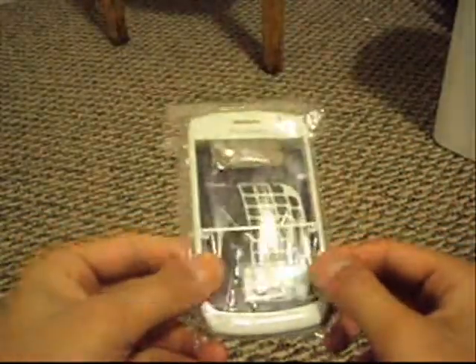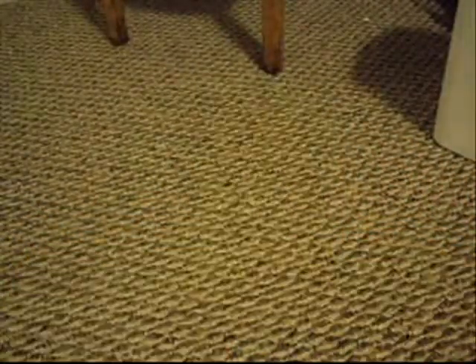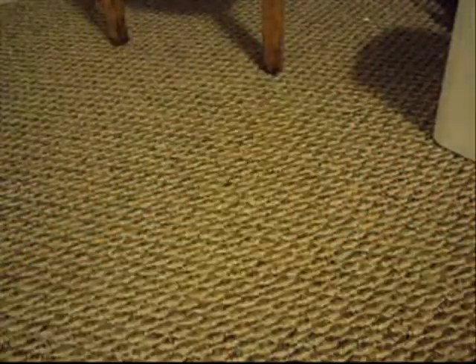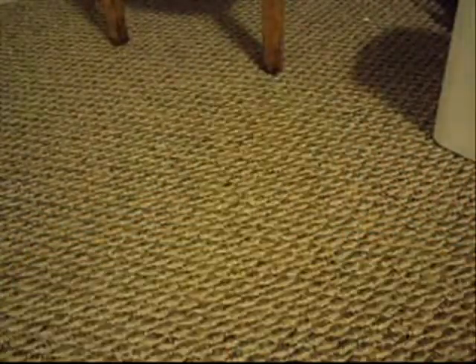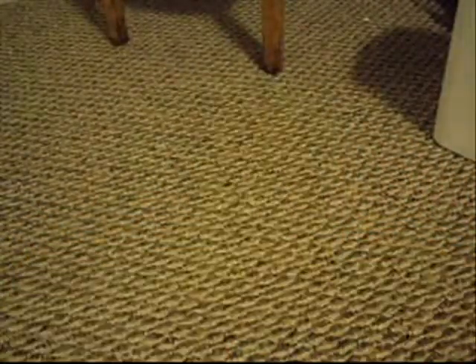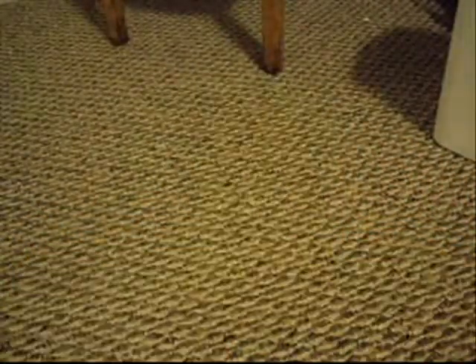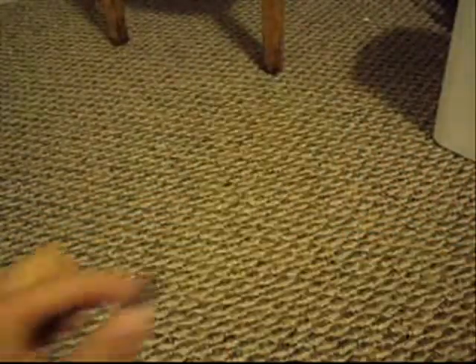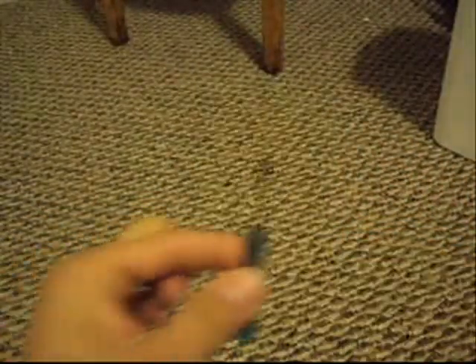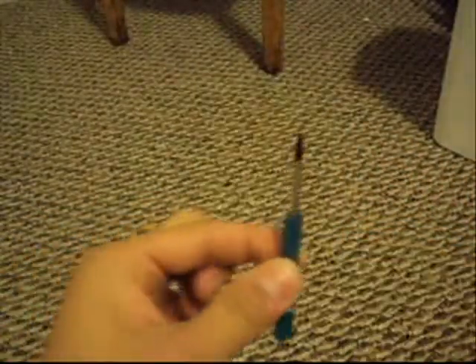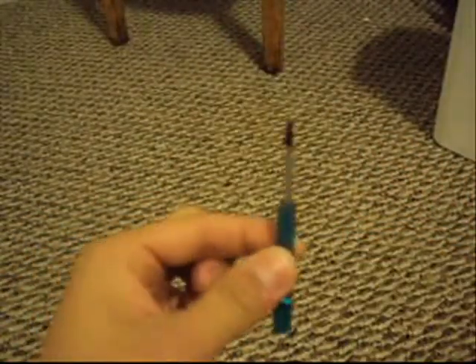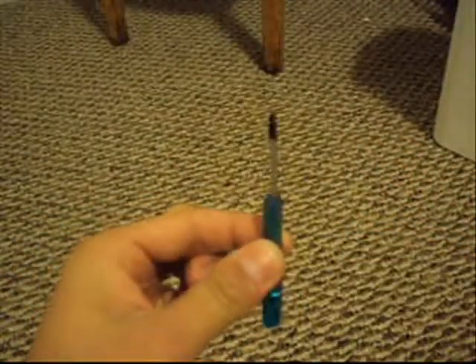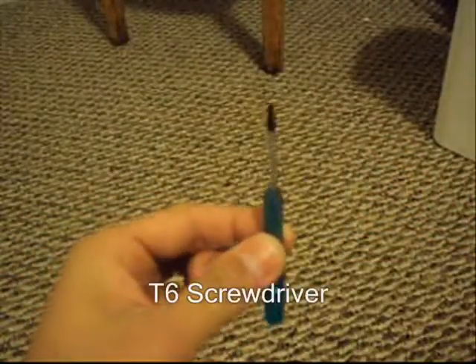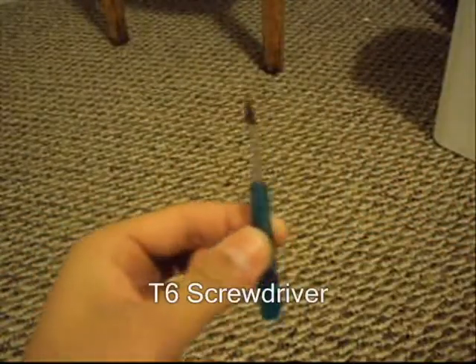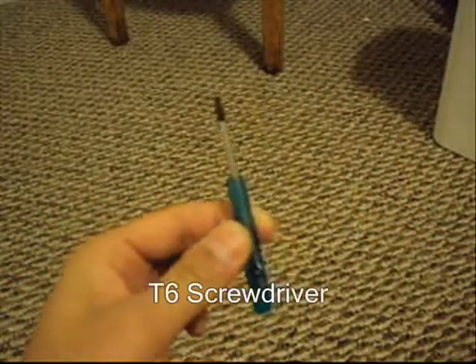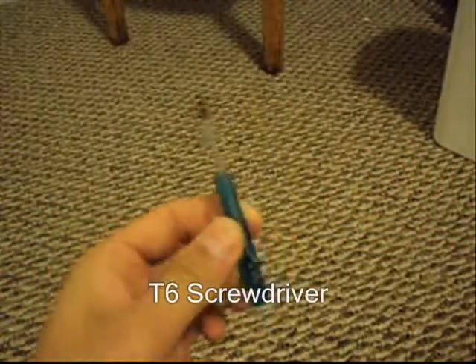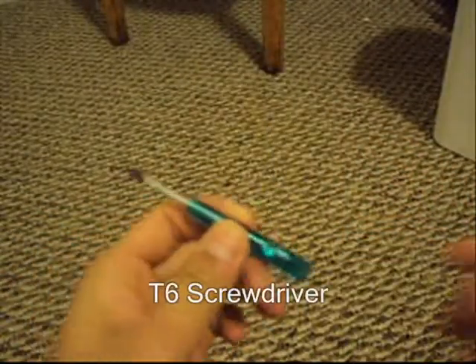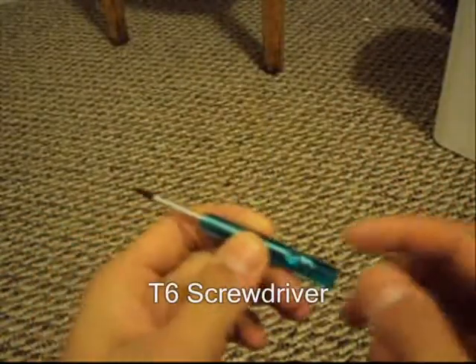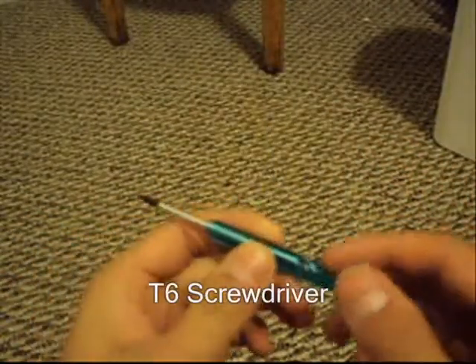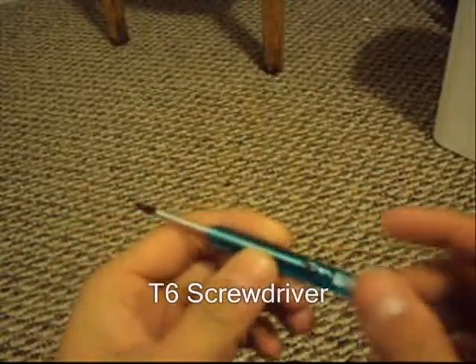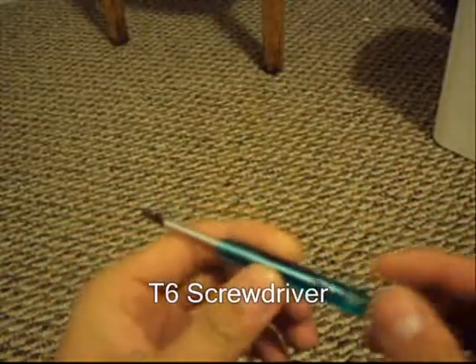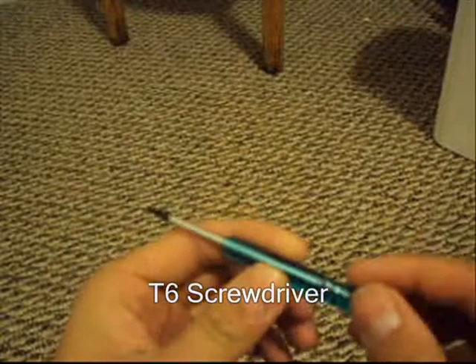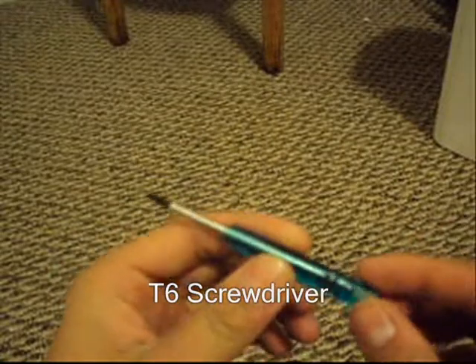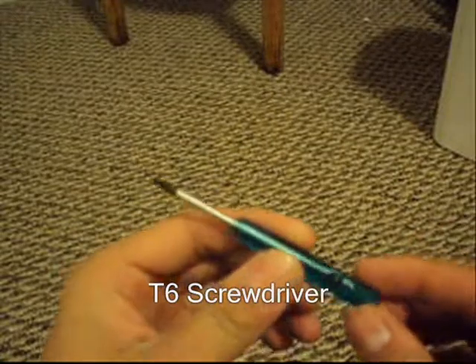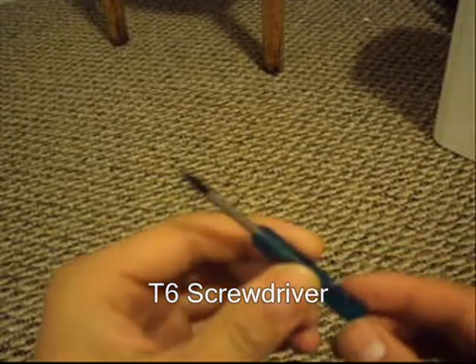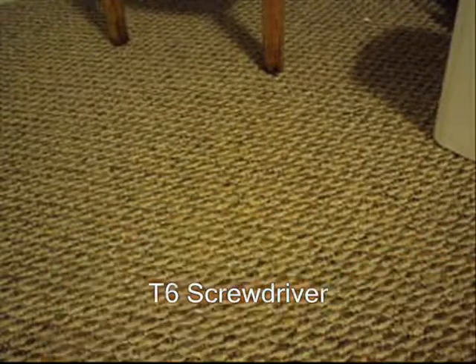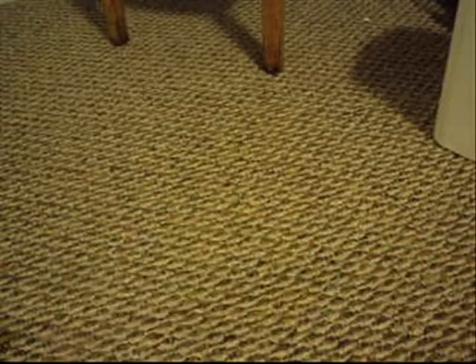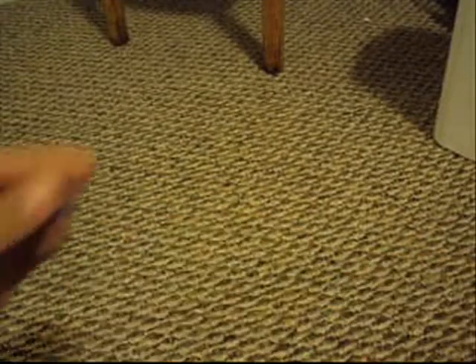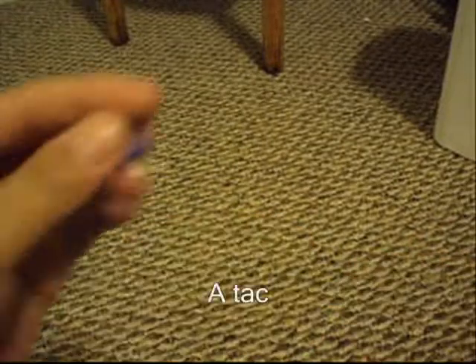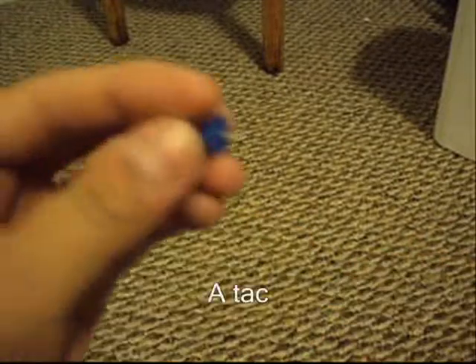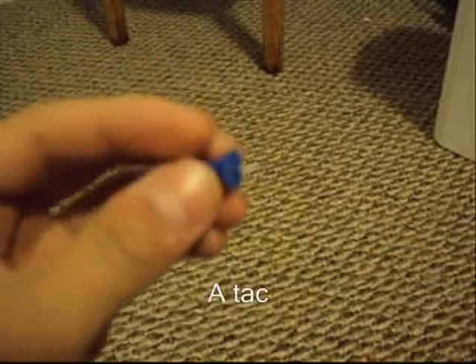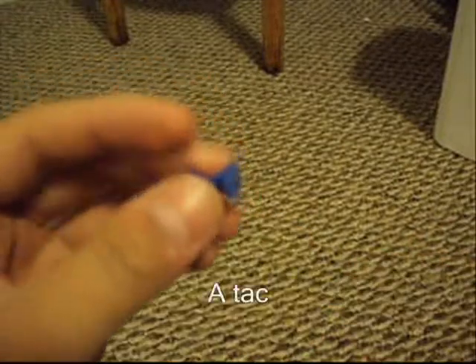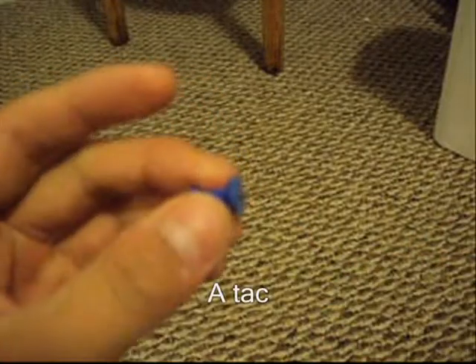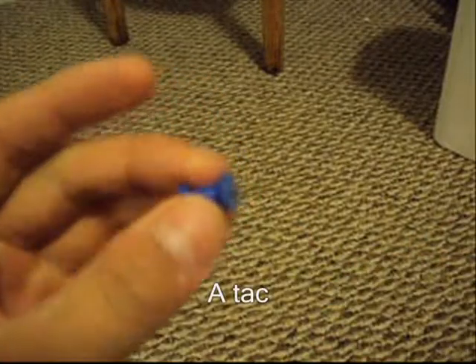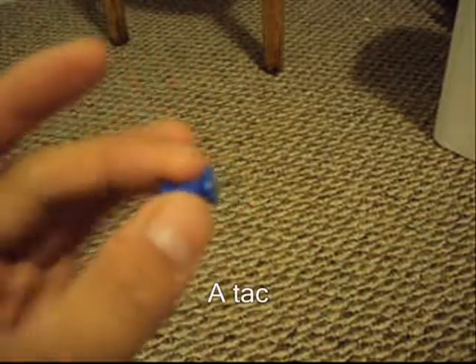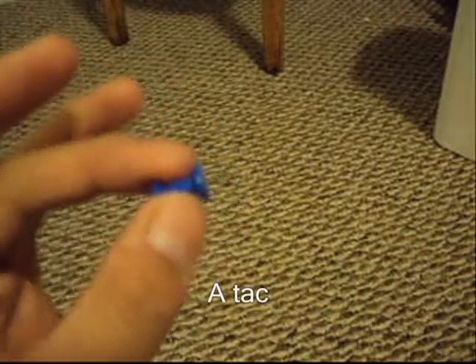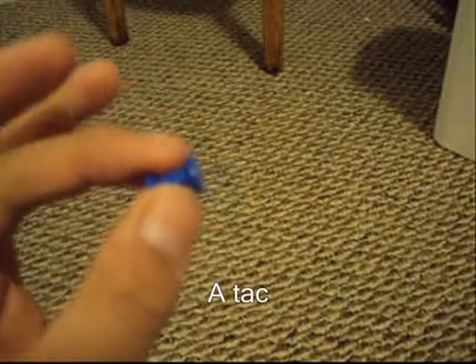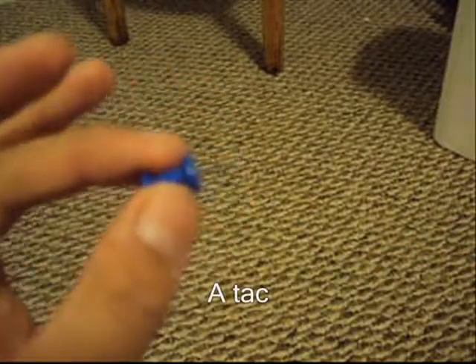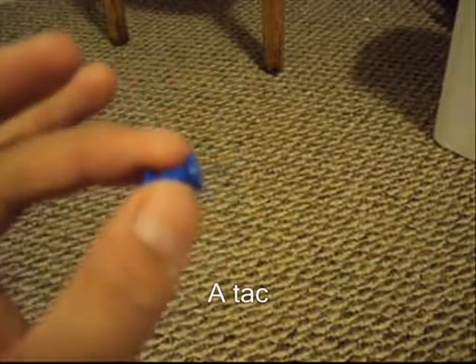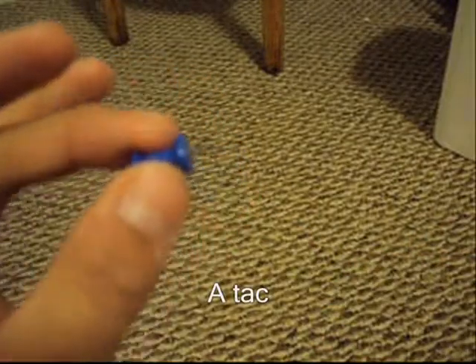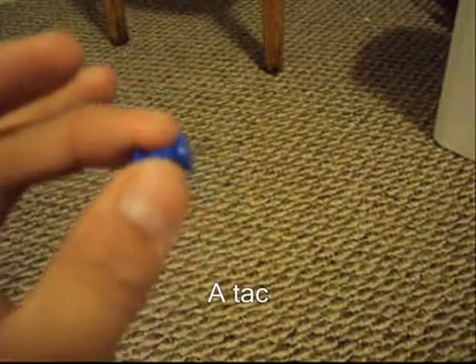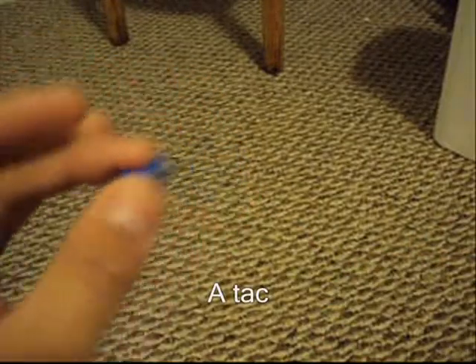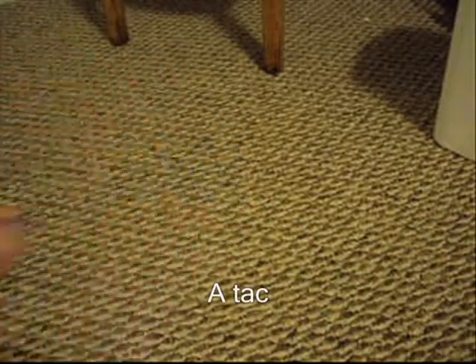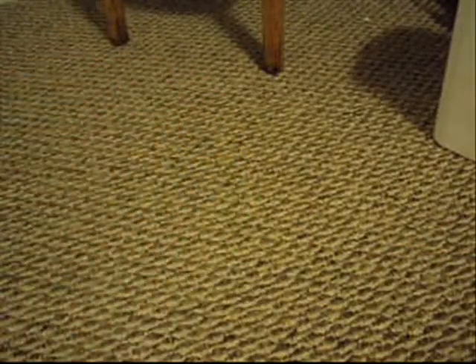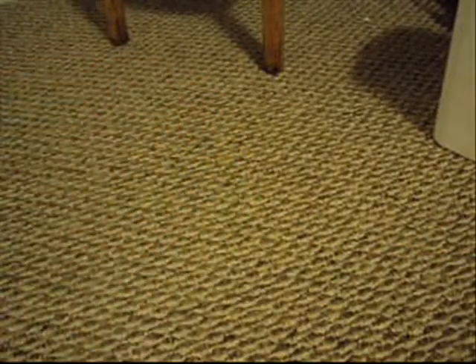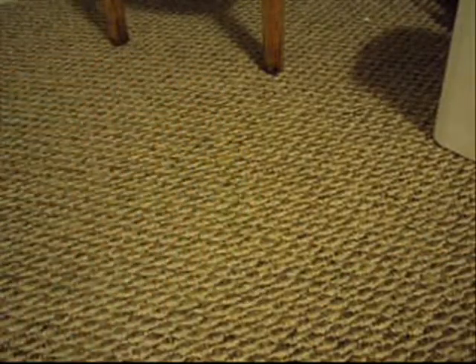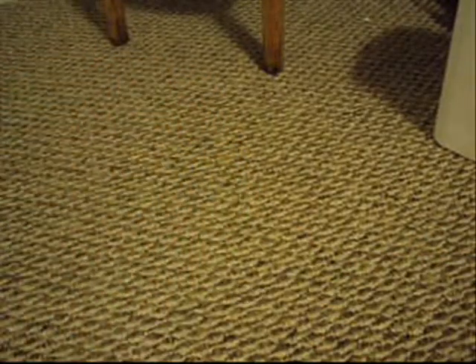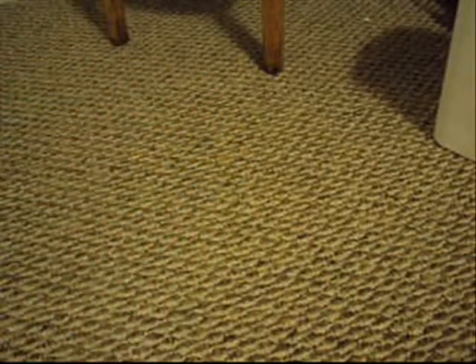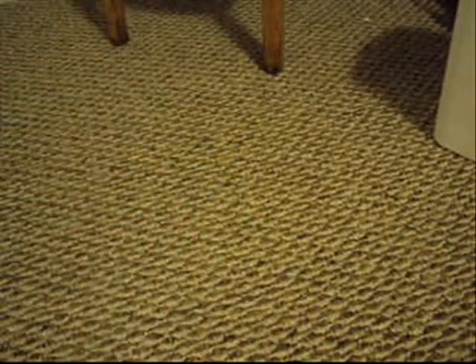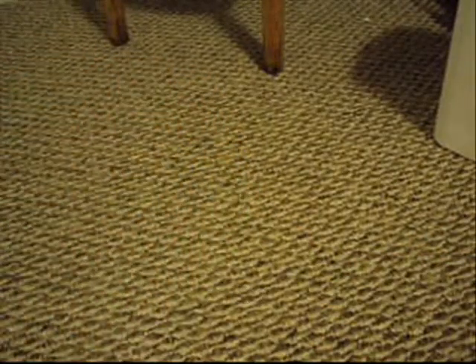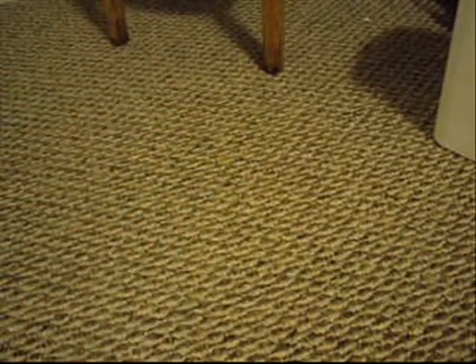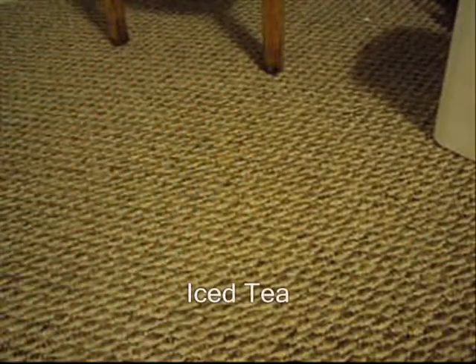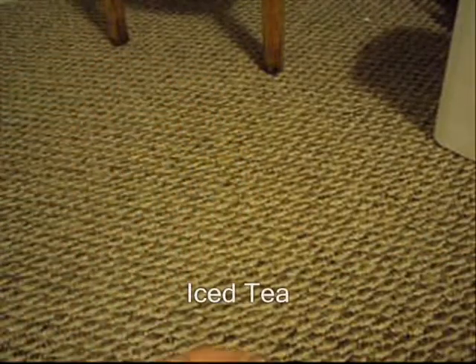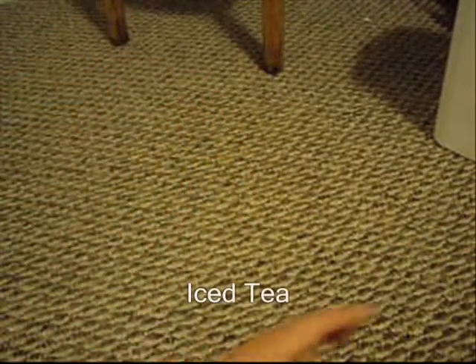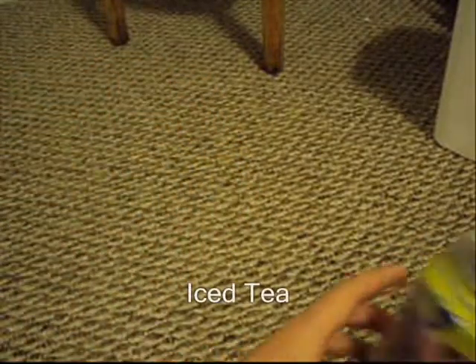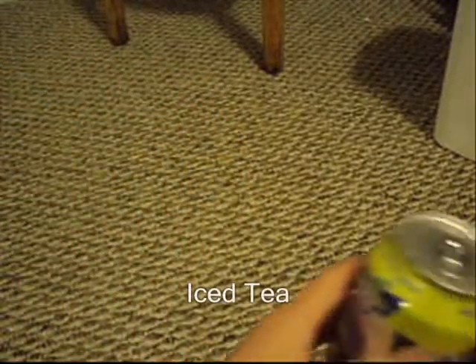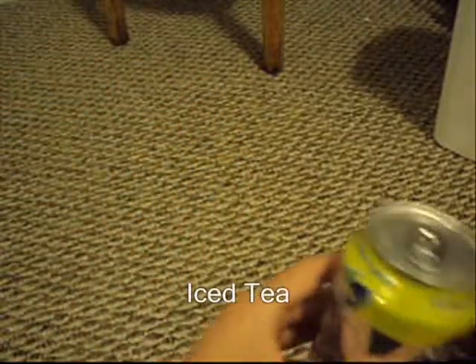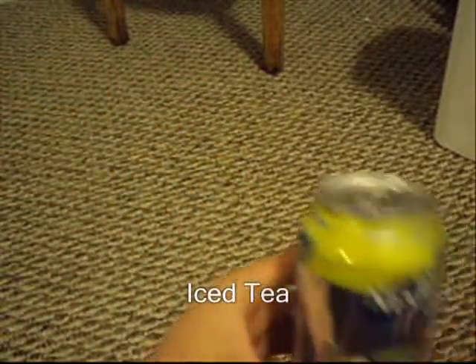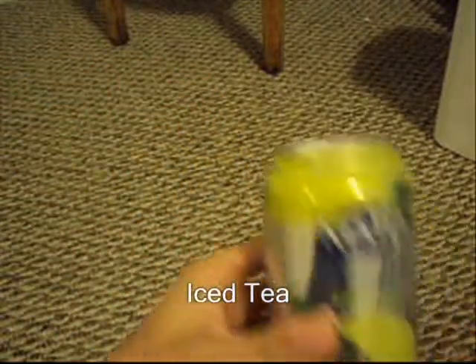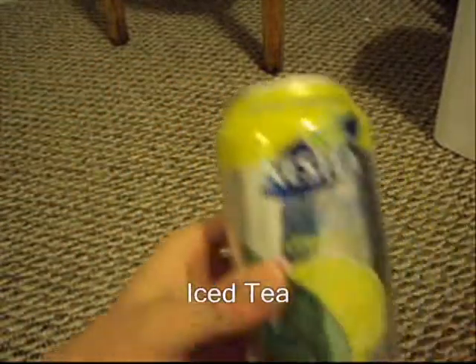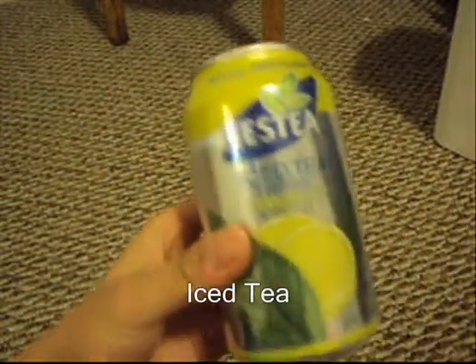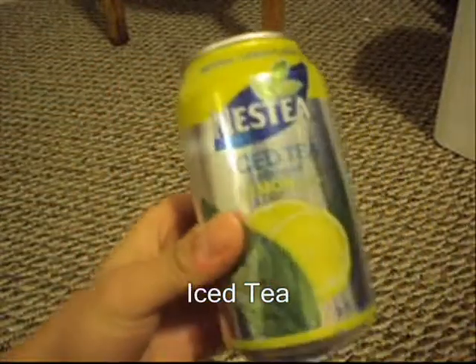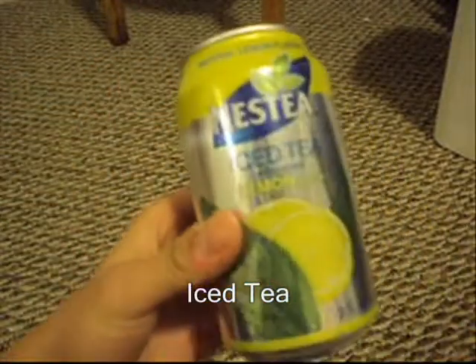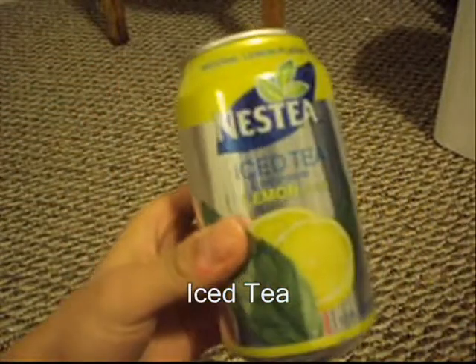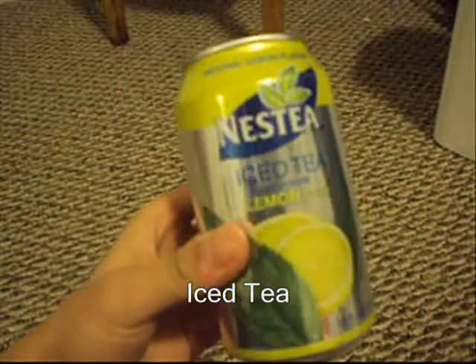You're going to need a T6 screwdriver, you'll need a tack, and last but not least, iced tea.